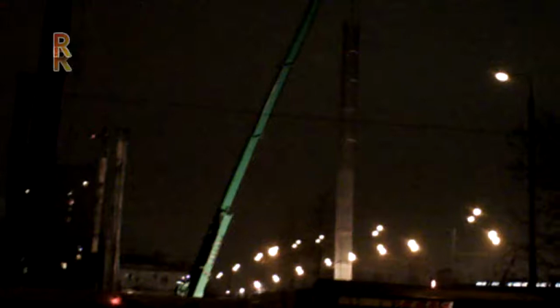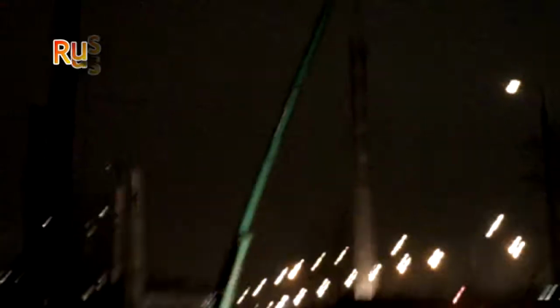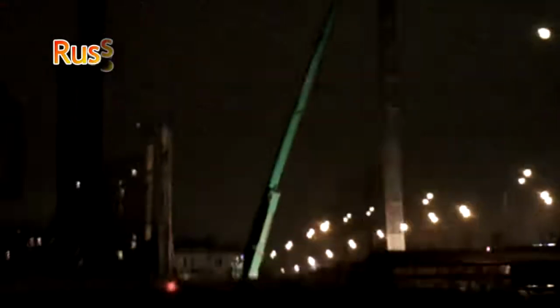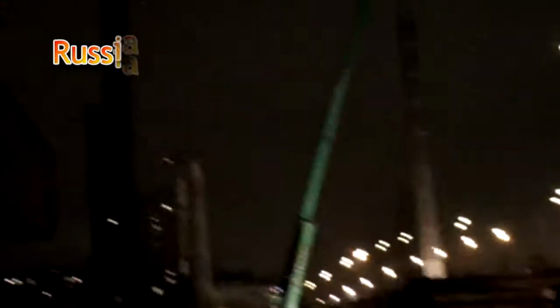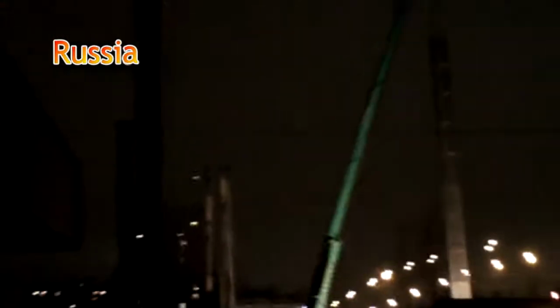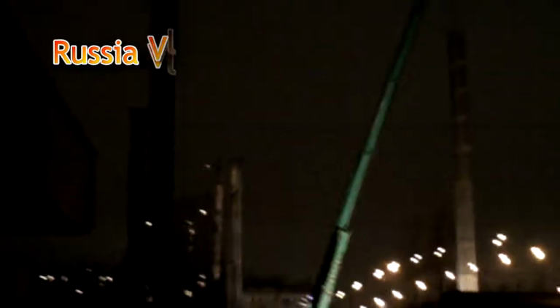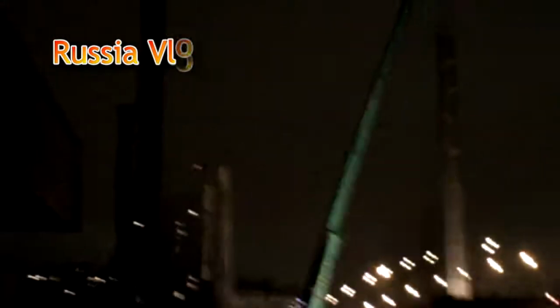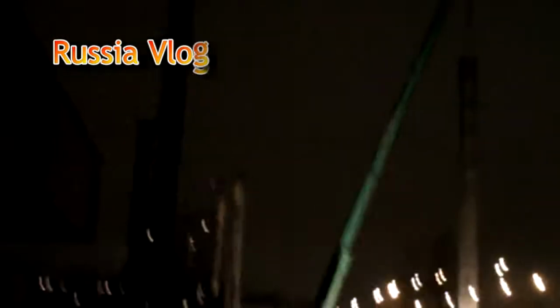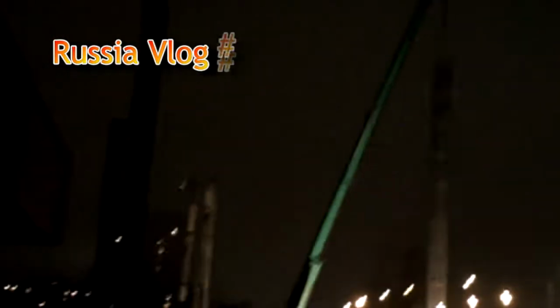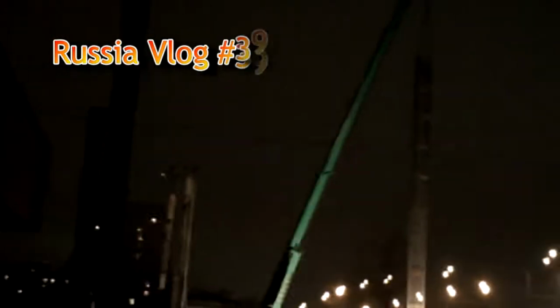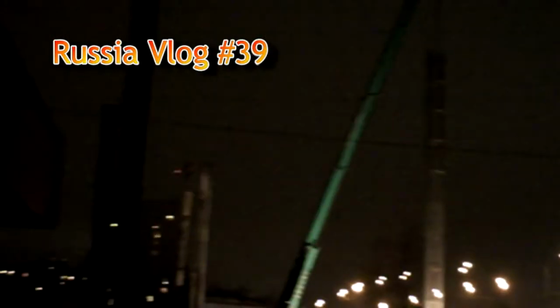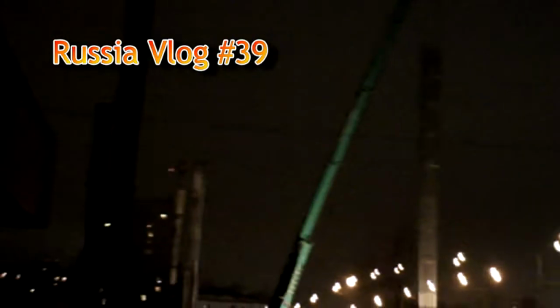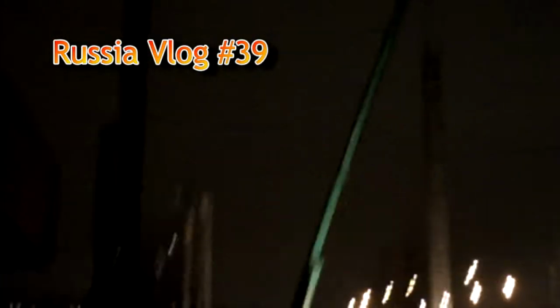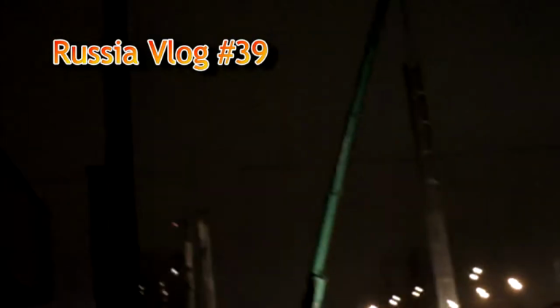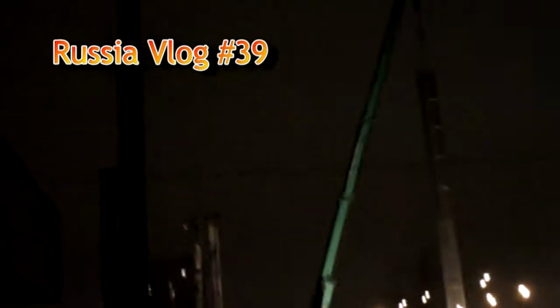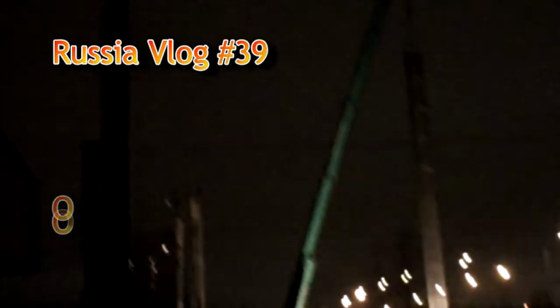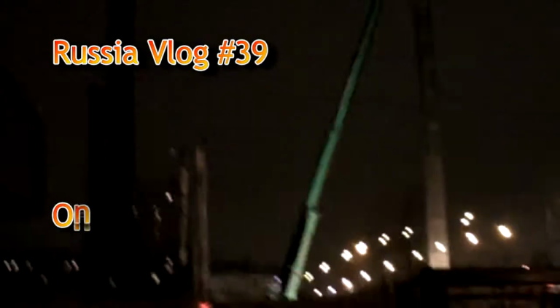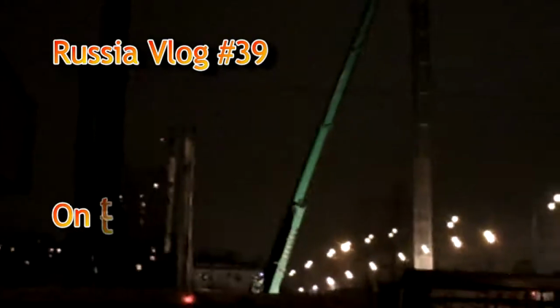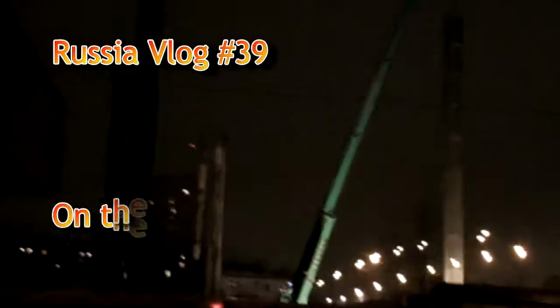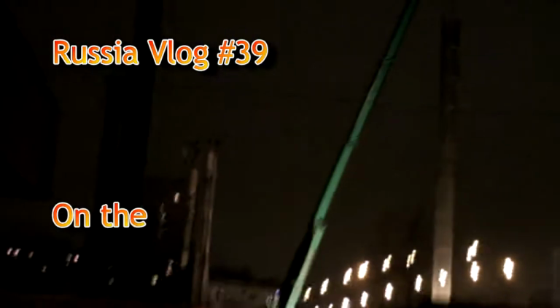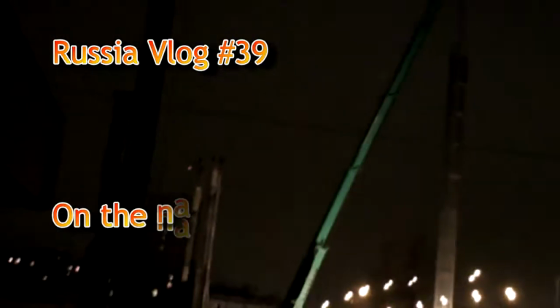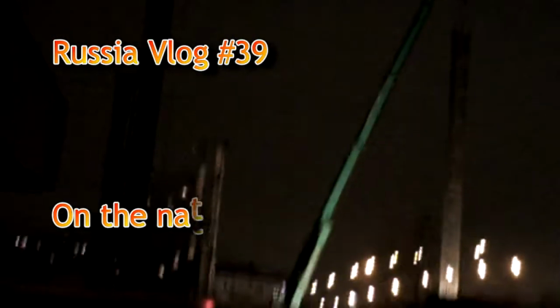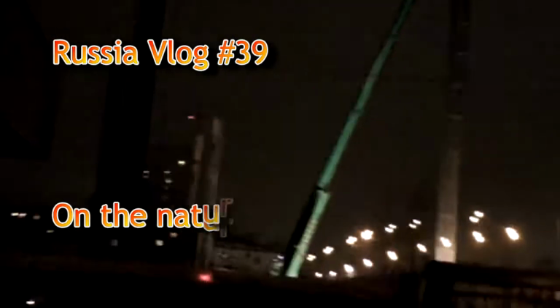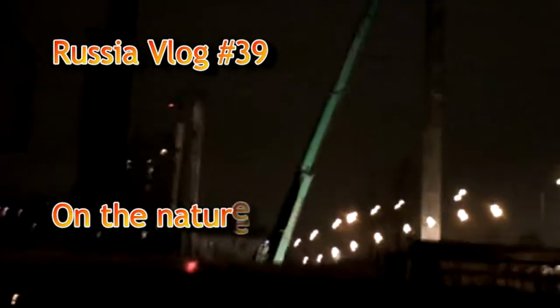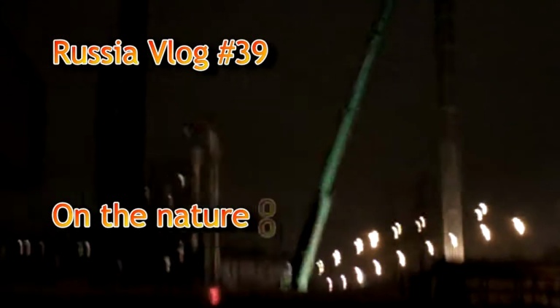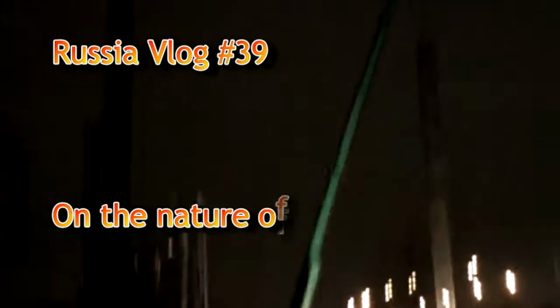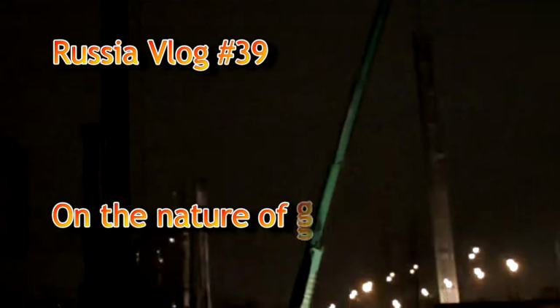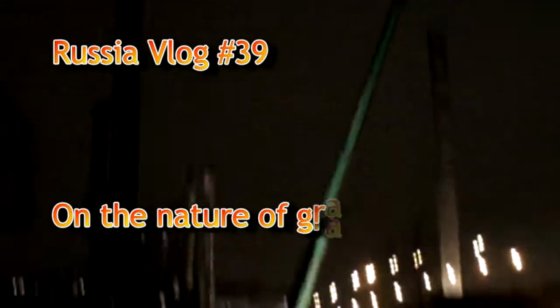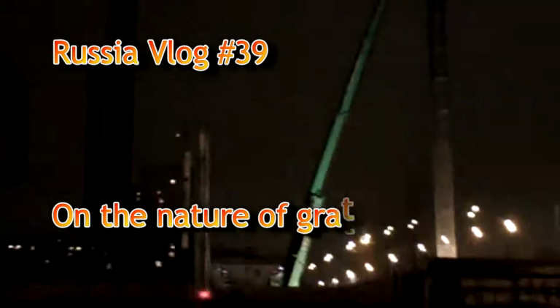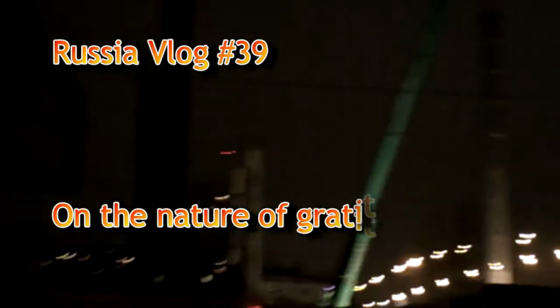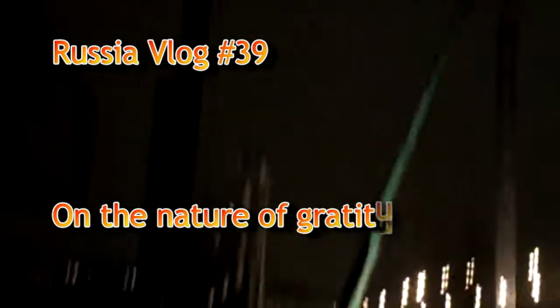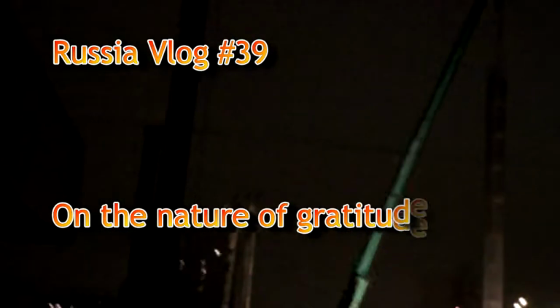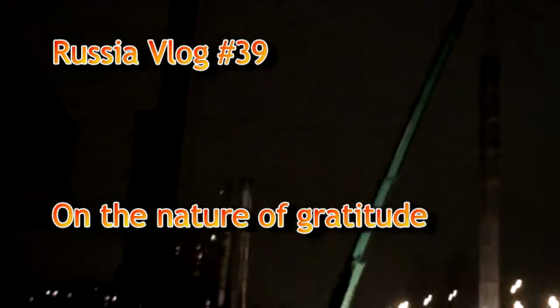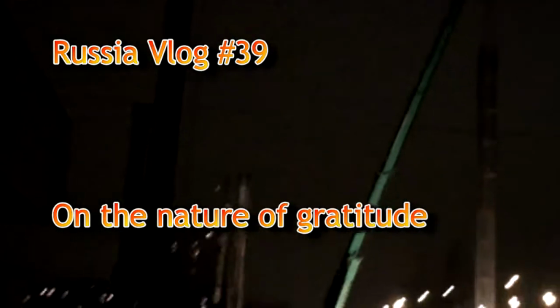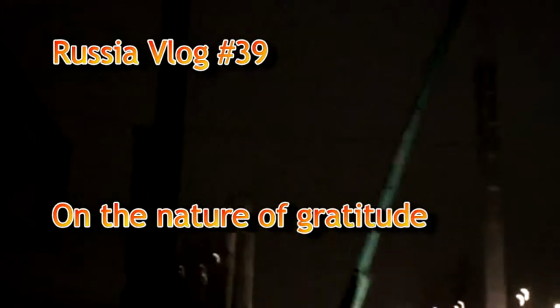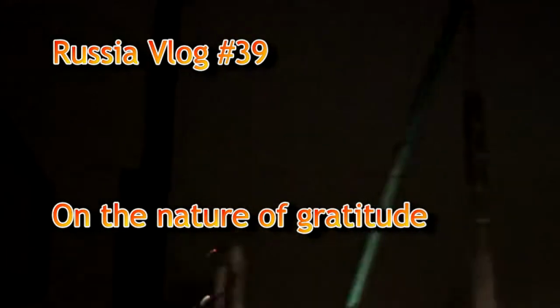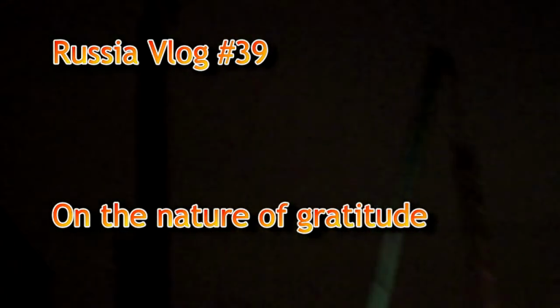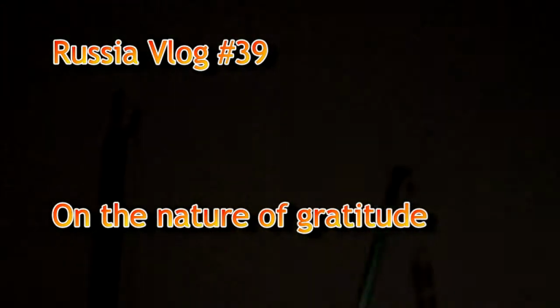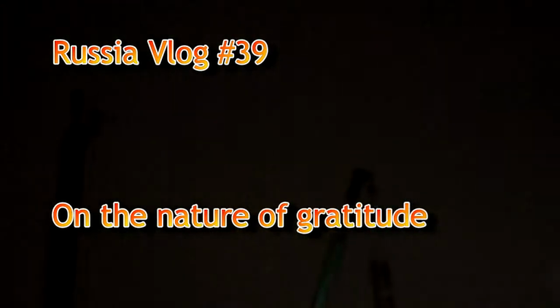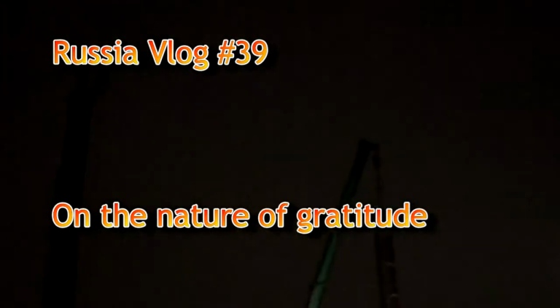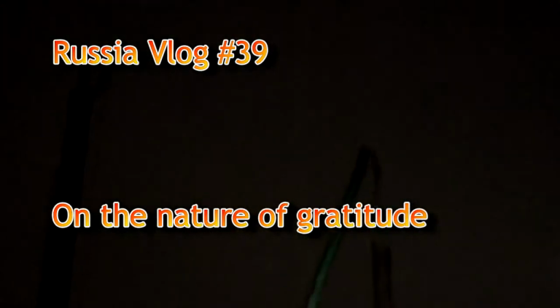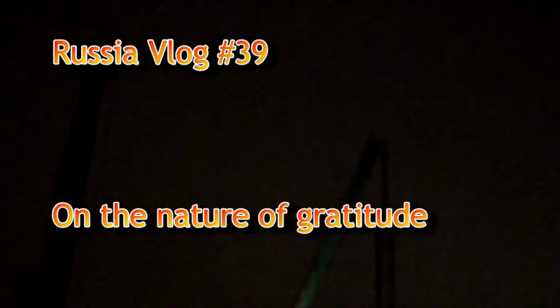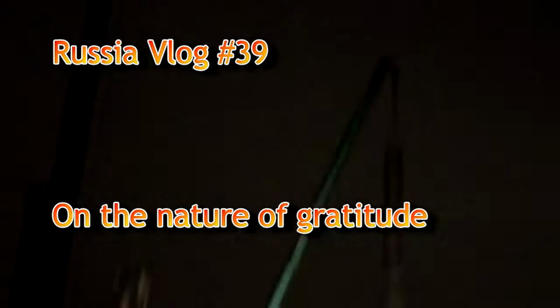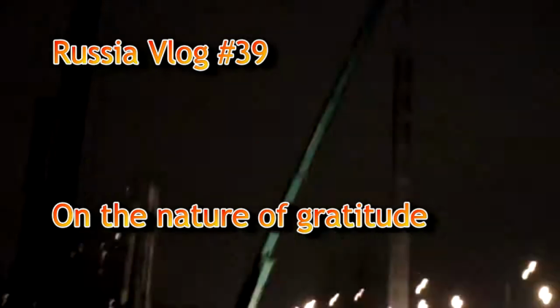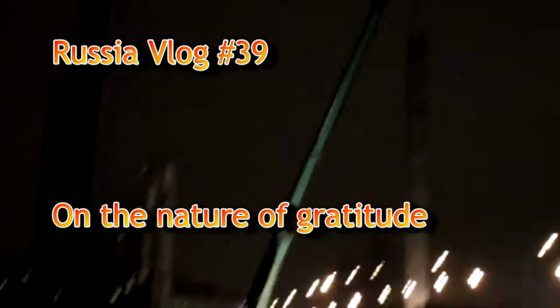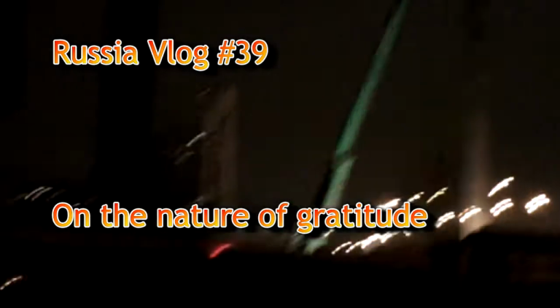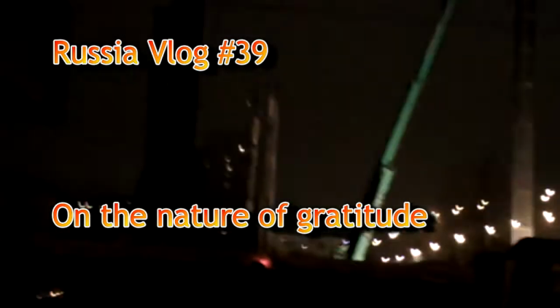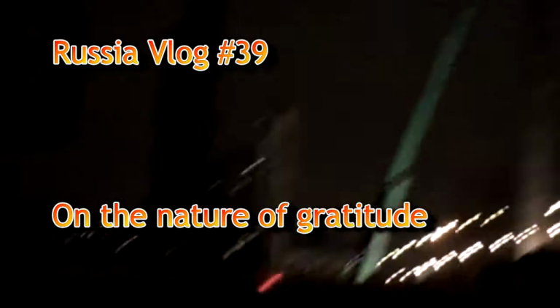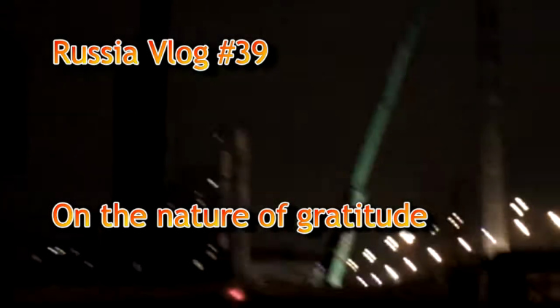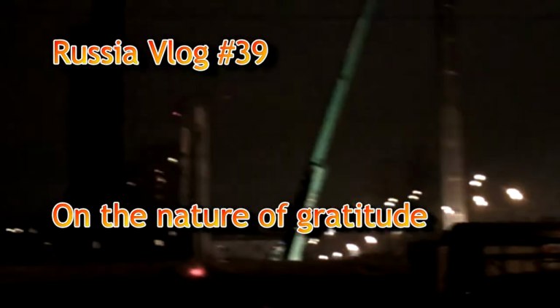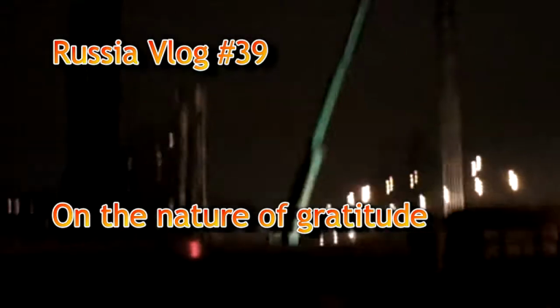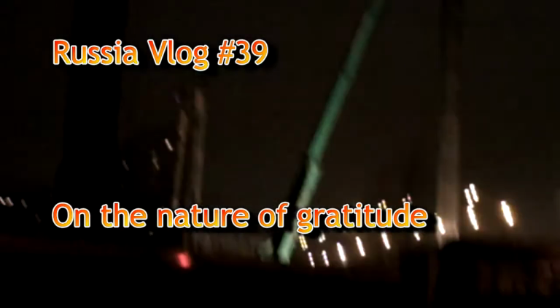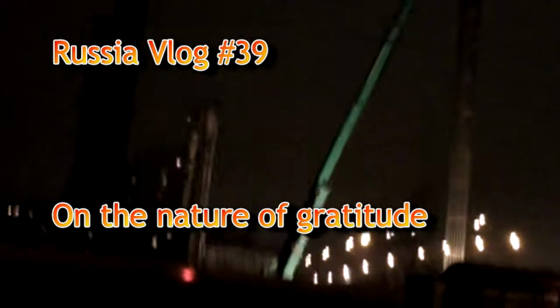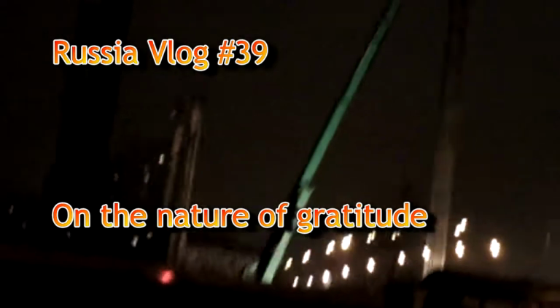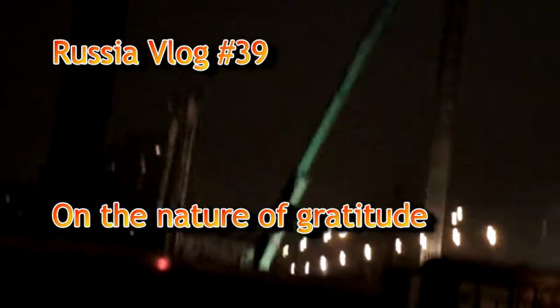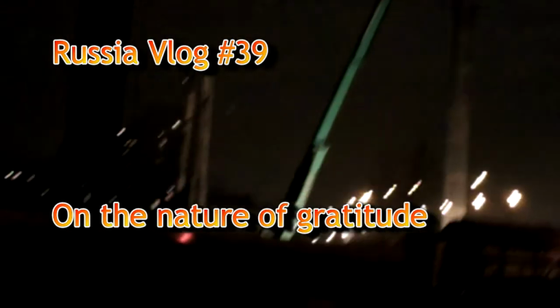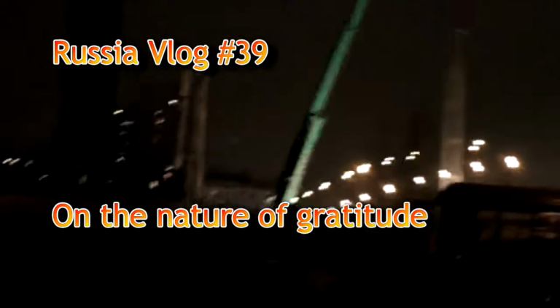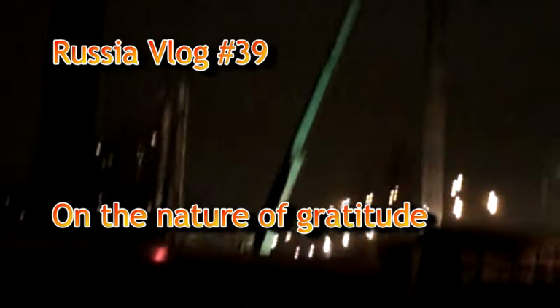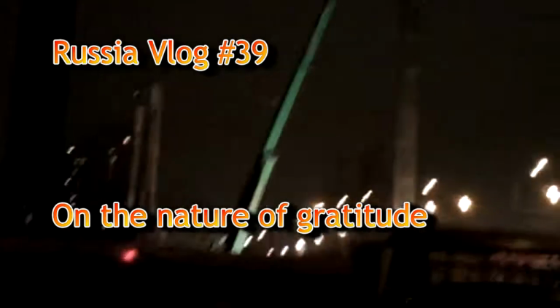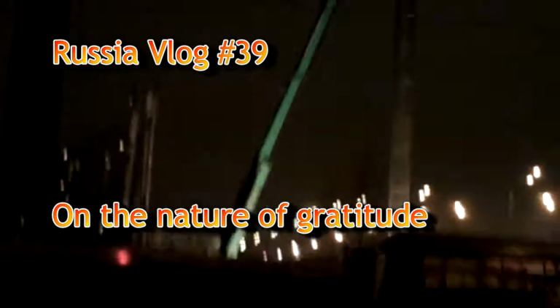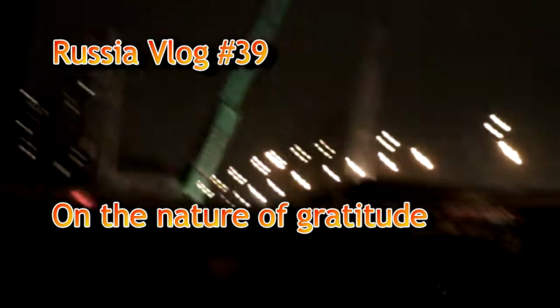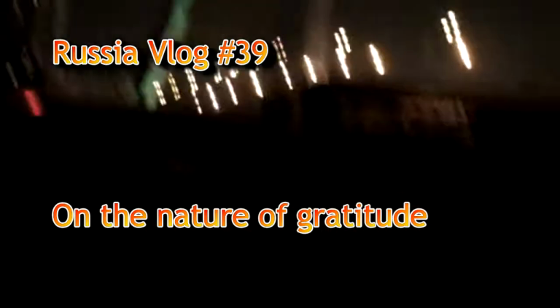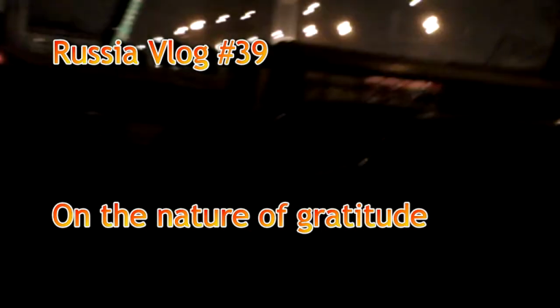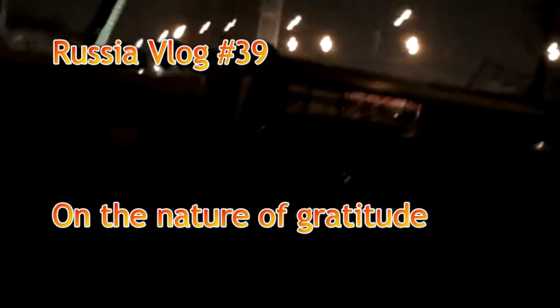There's a crane there. I think it is actually green coloured rather than a white one bathed in green light, because it's too regularly green all the way up and down it.